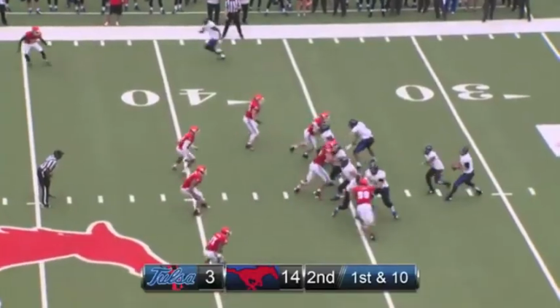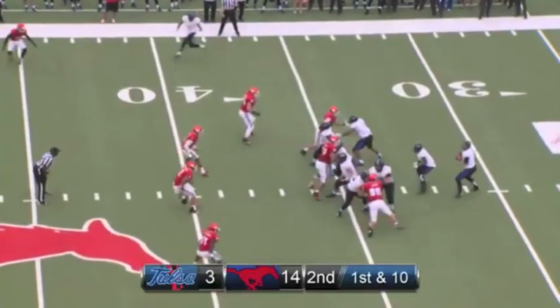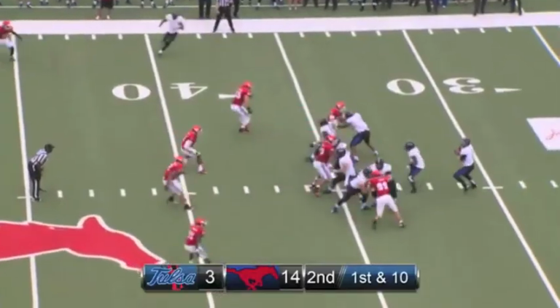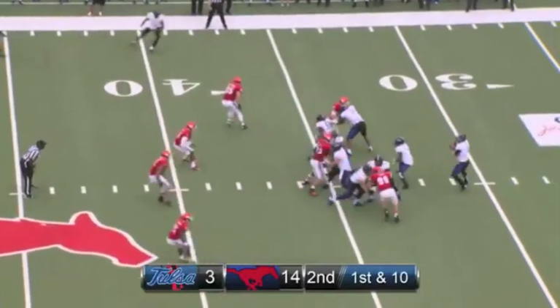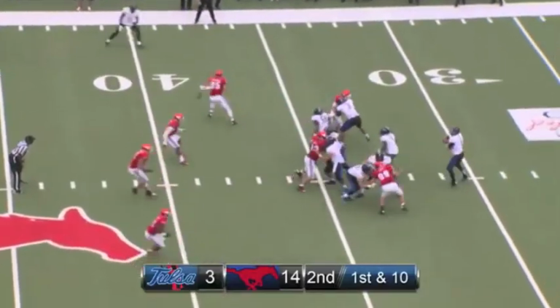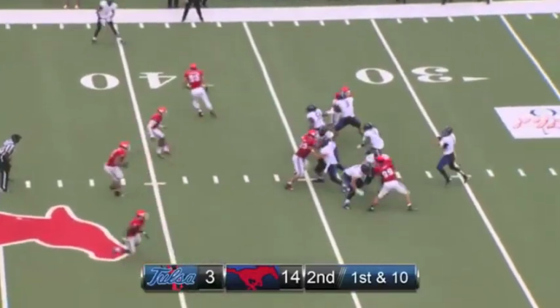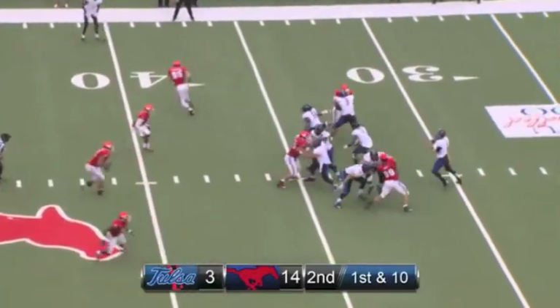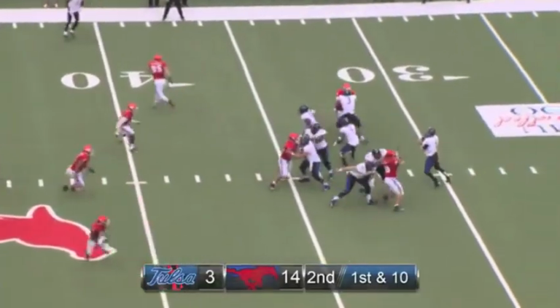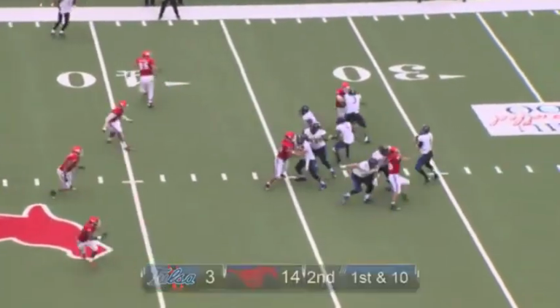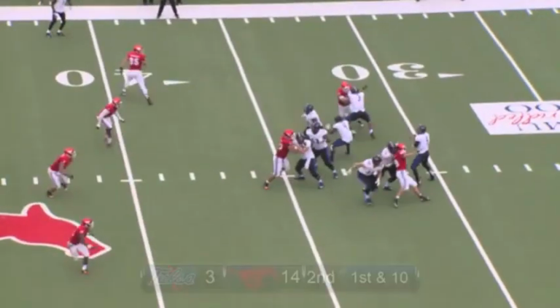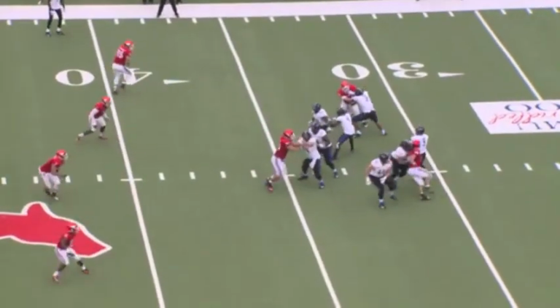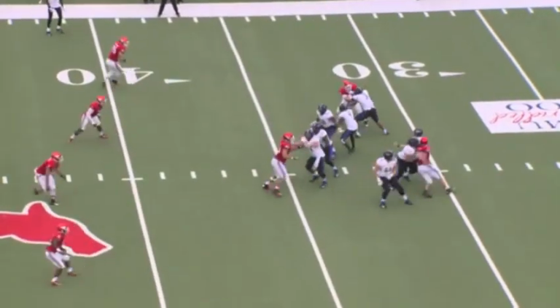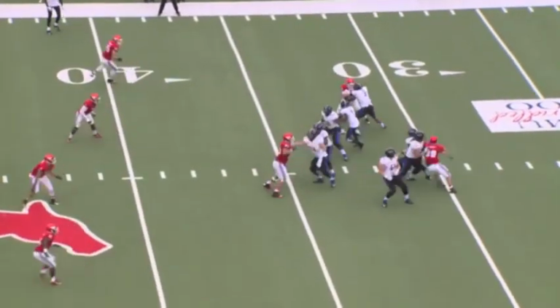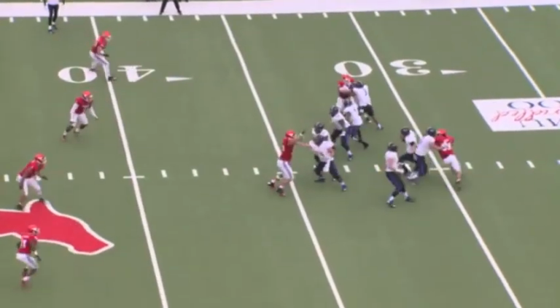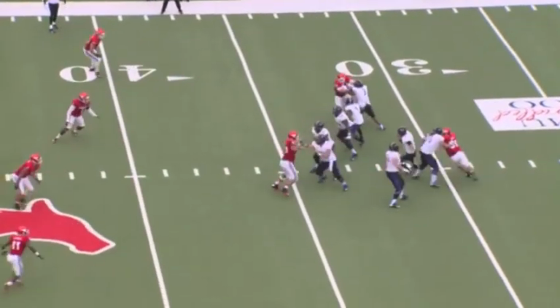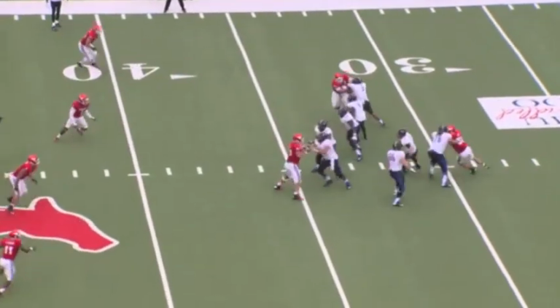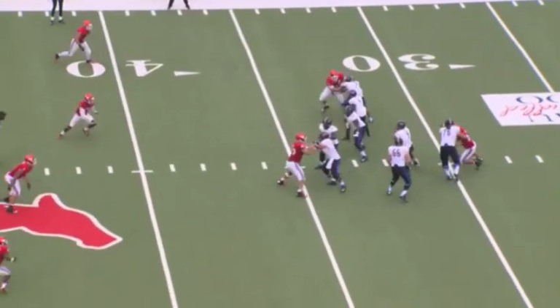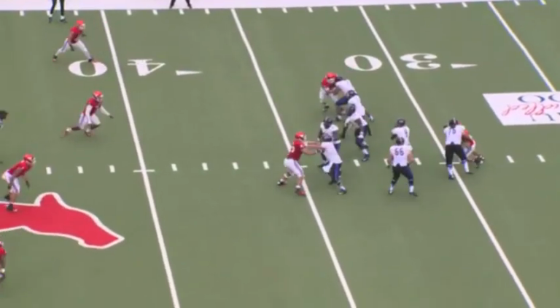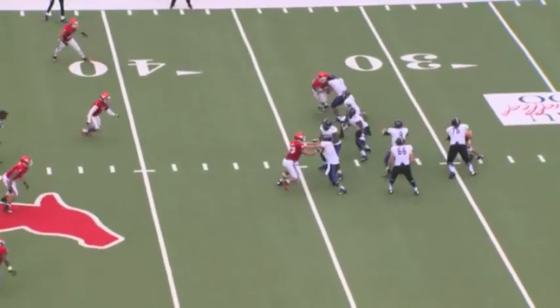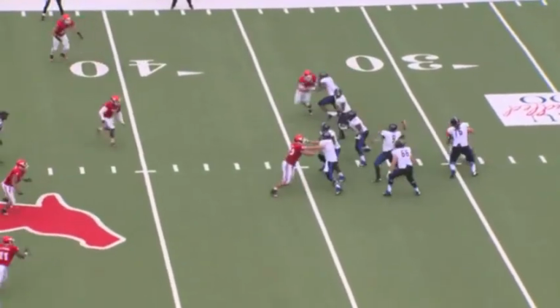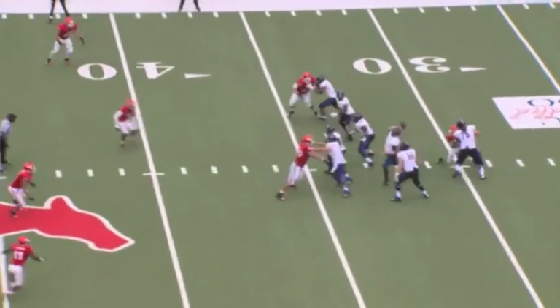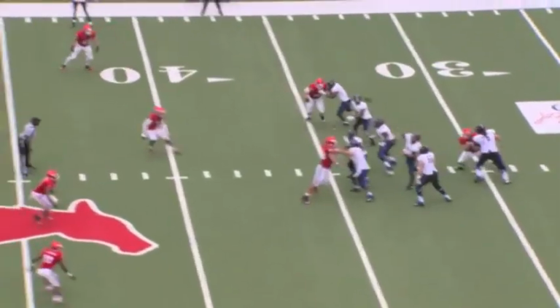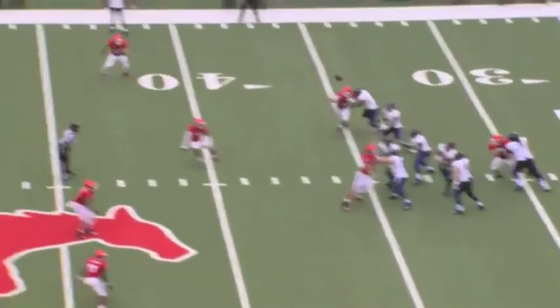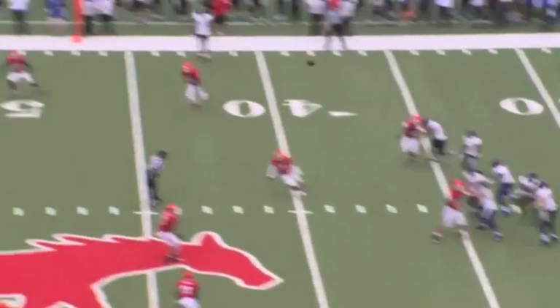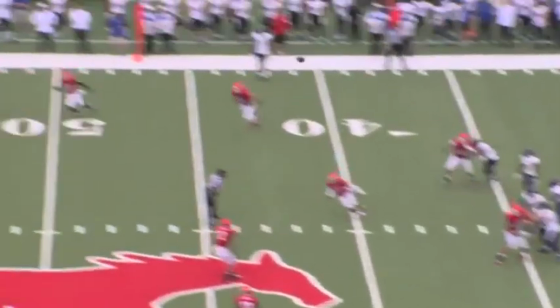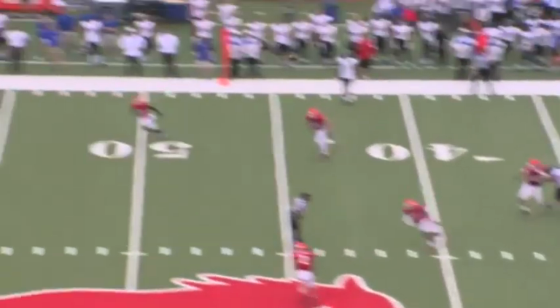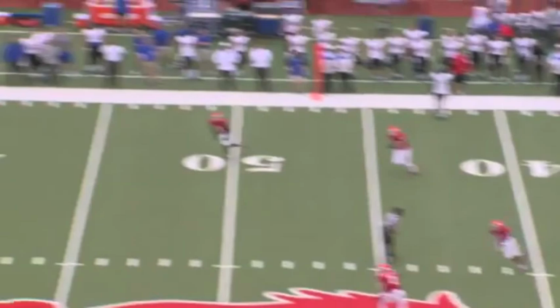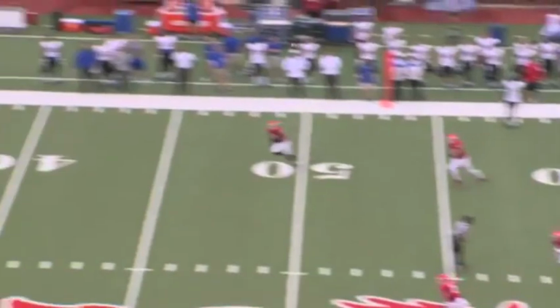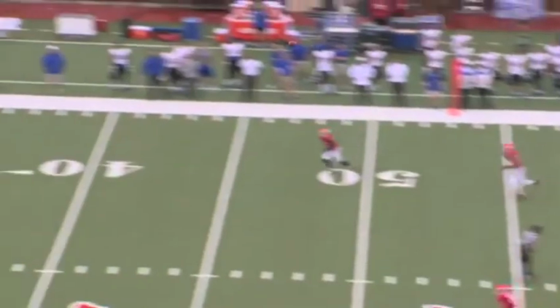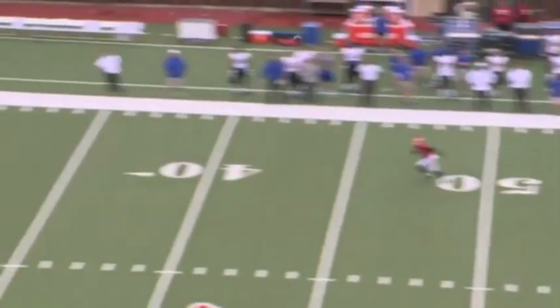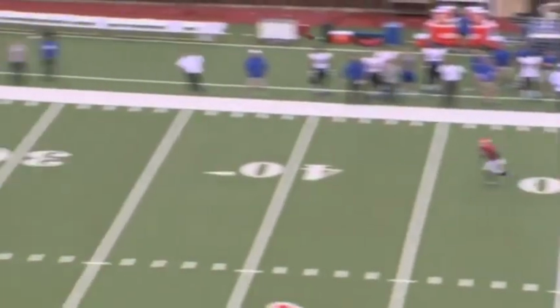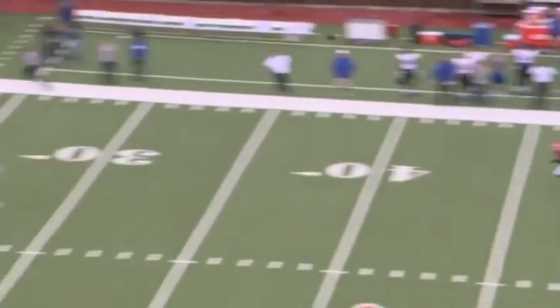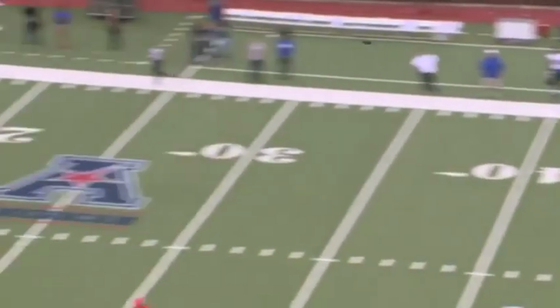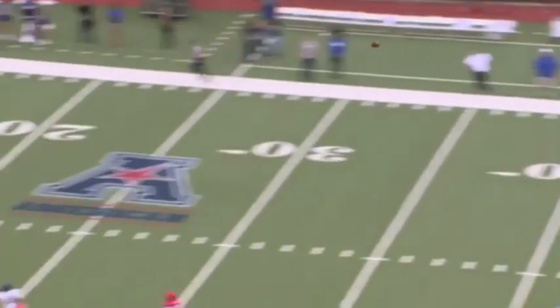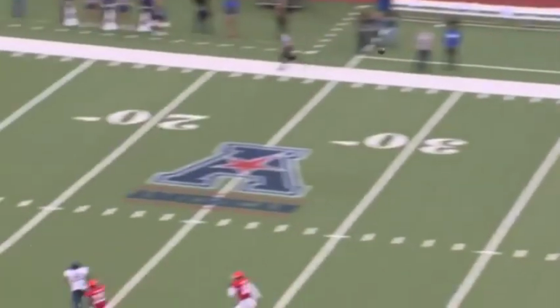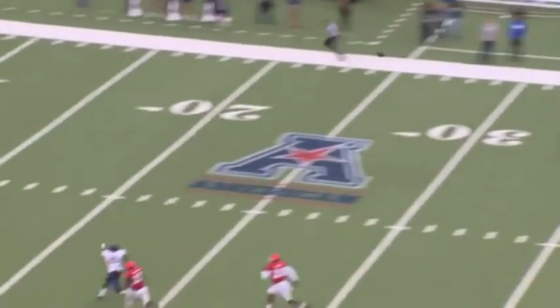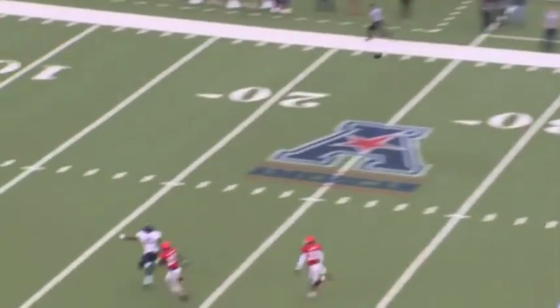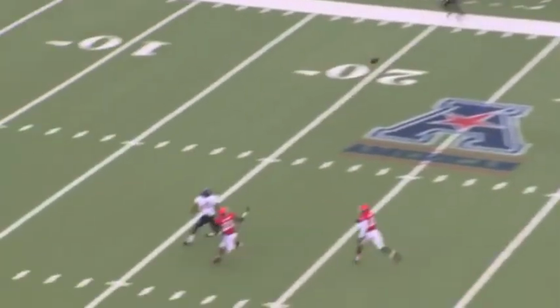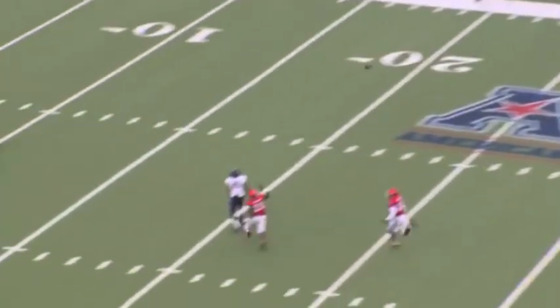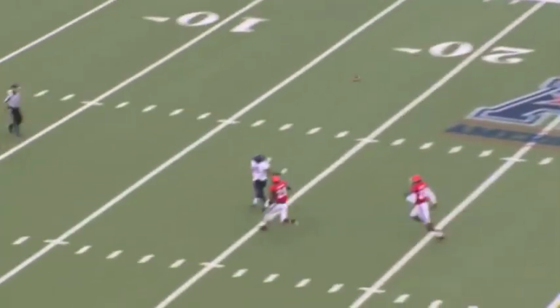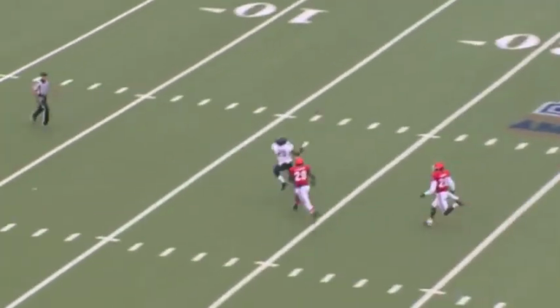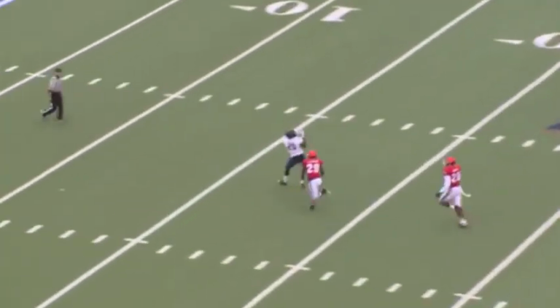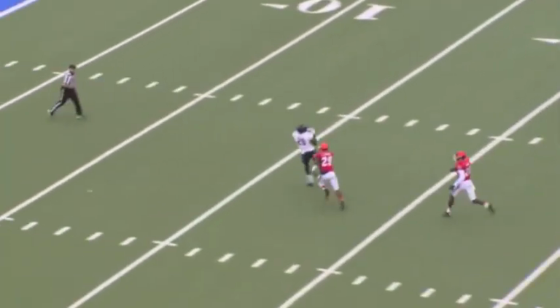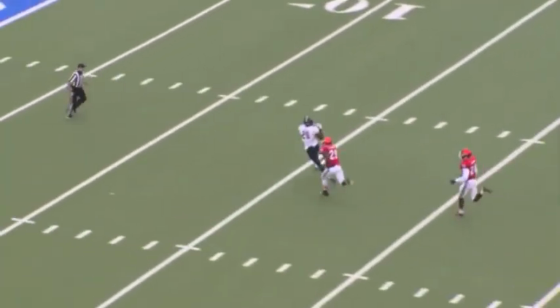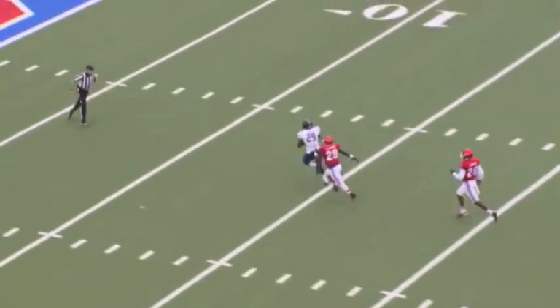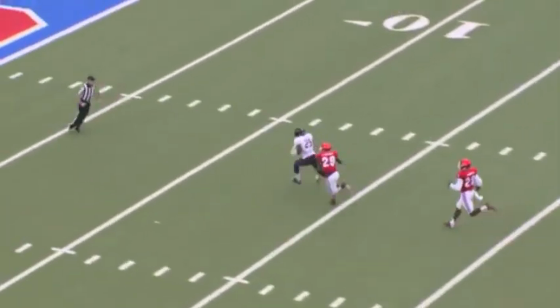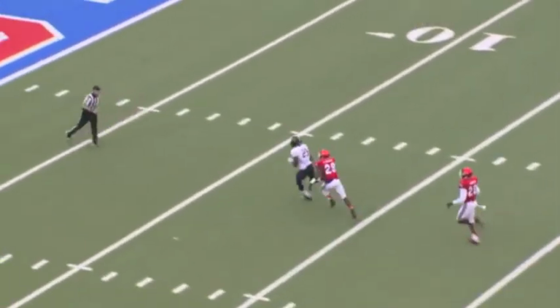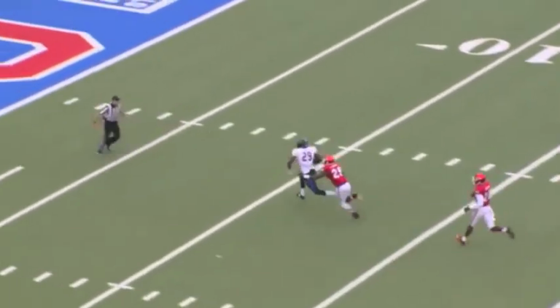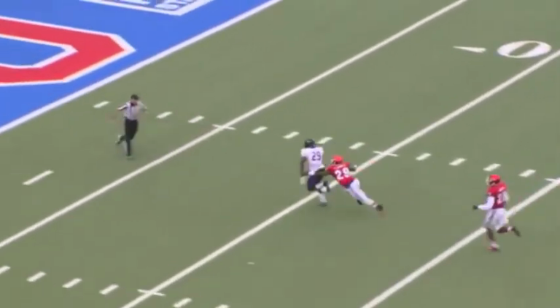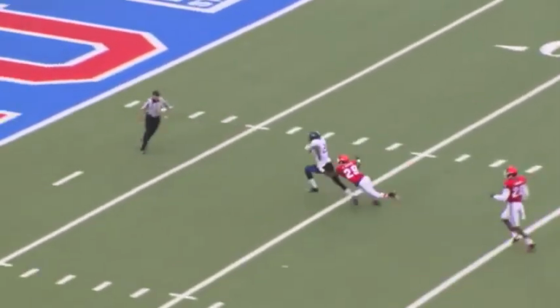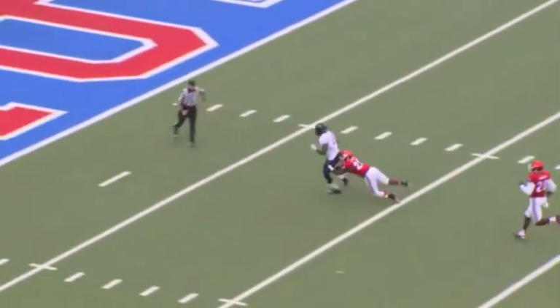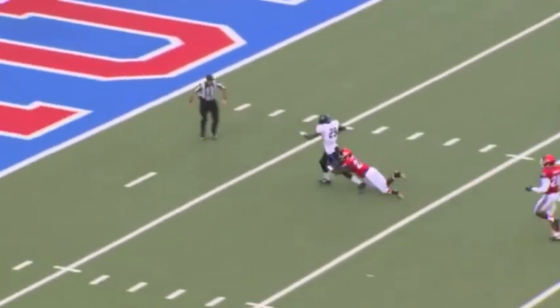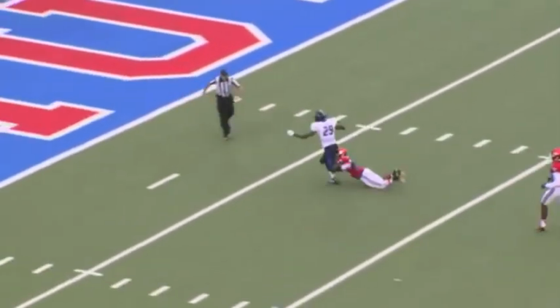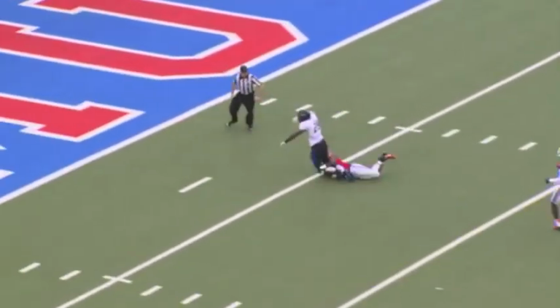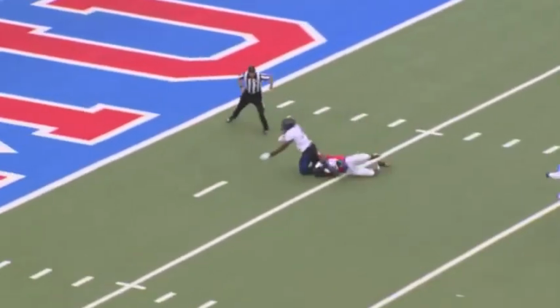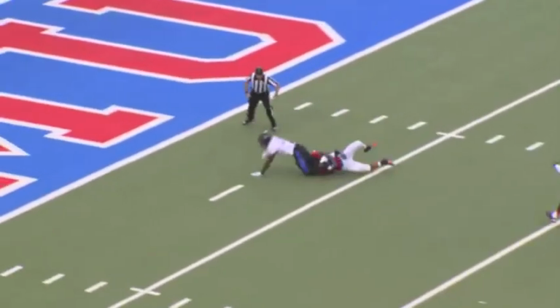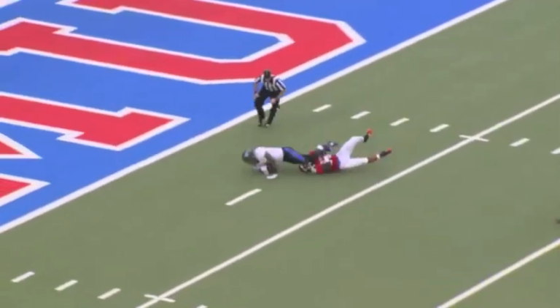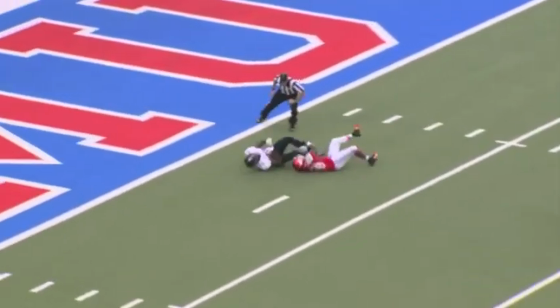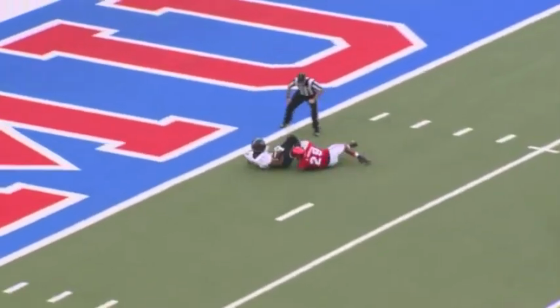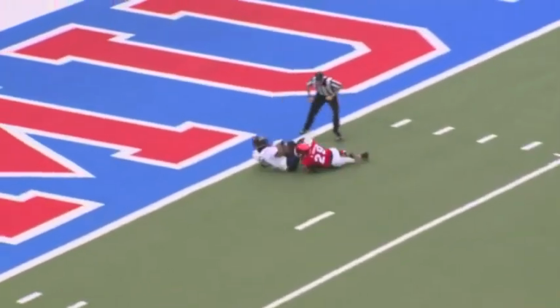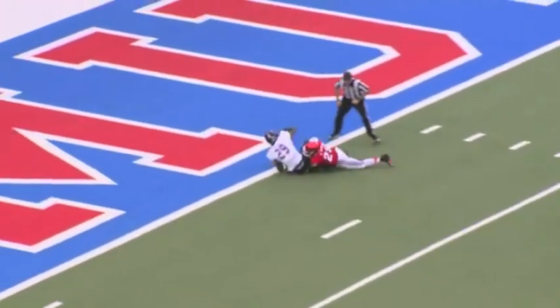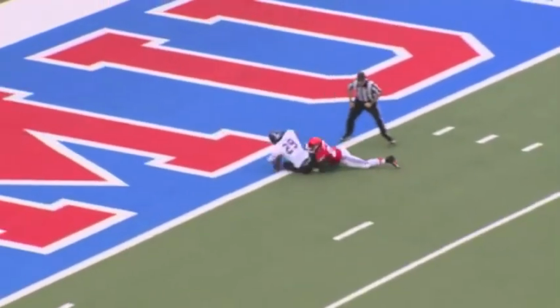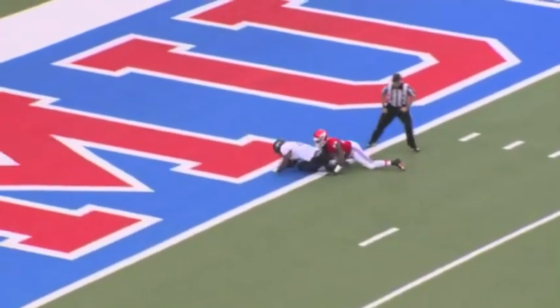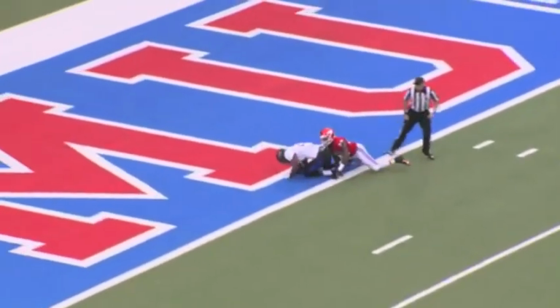Here's the snap, back to pass, Evans stepping up, now throws high over the middle — a man popping free — Hobbs catches it, 15 to the 10.